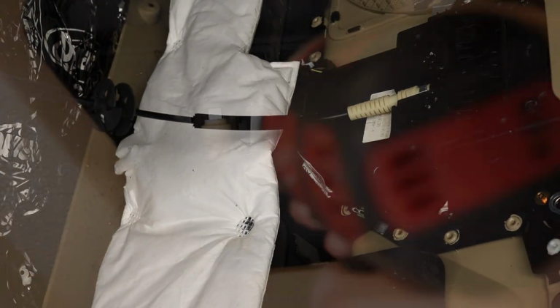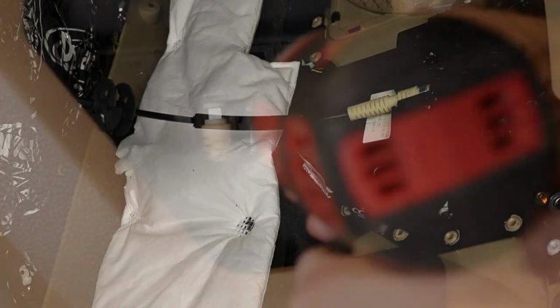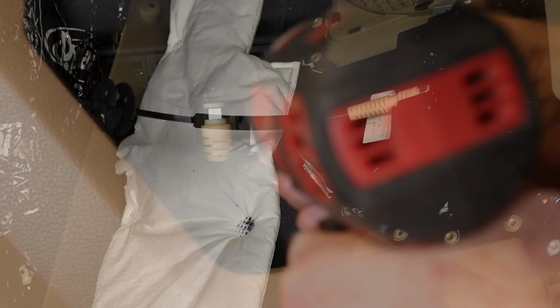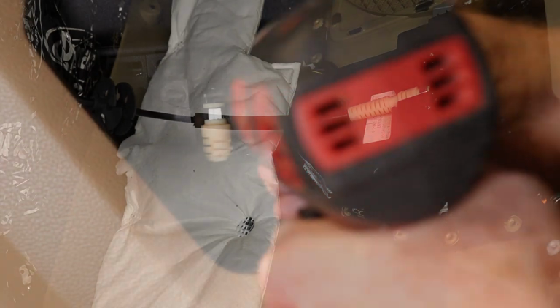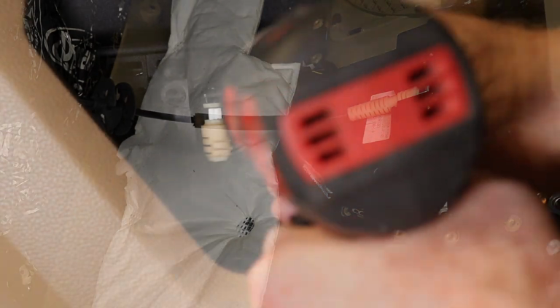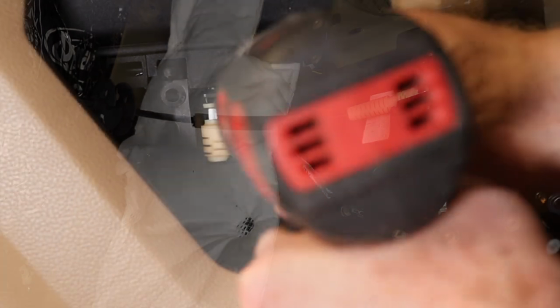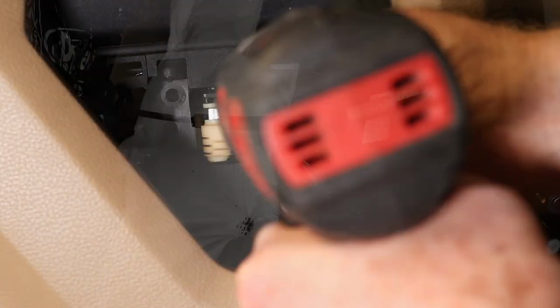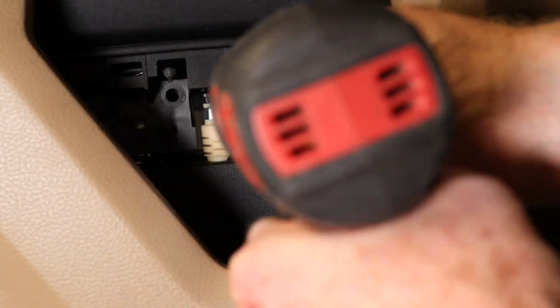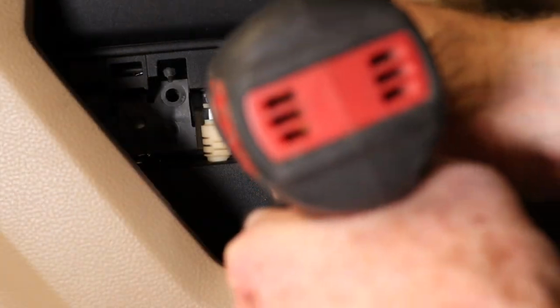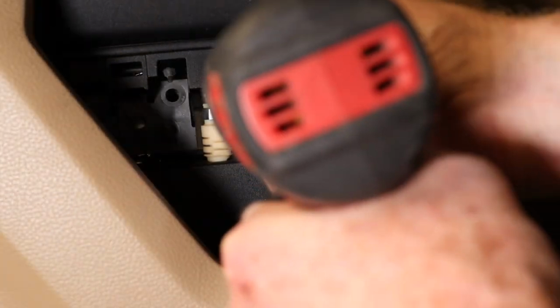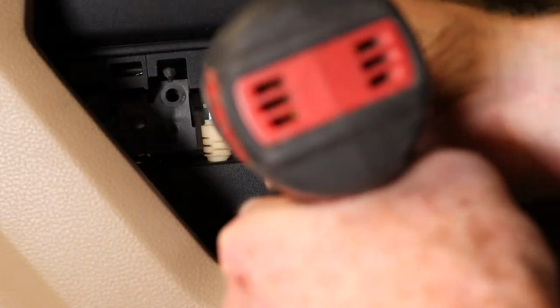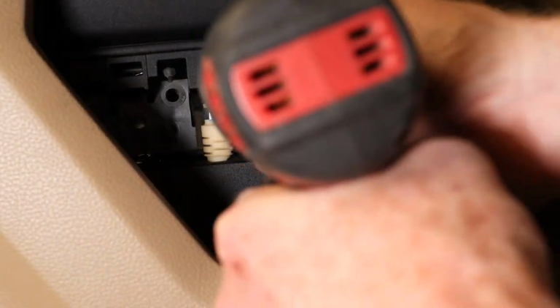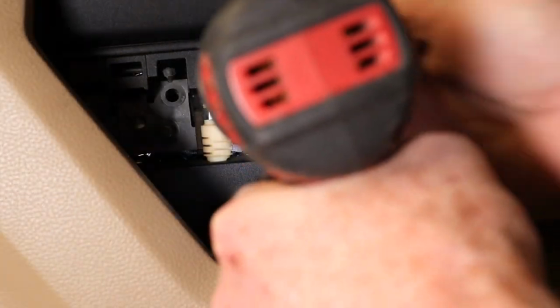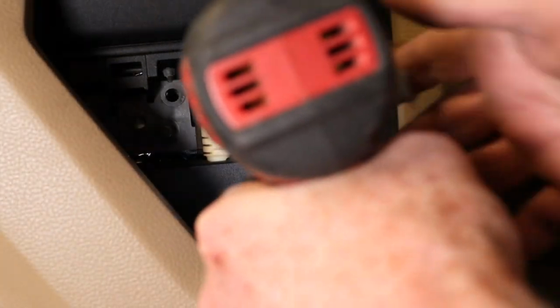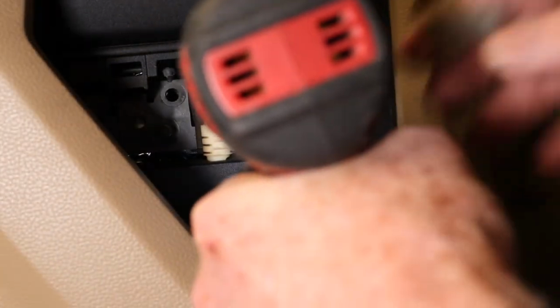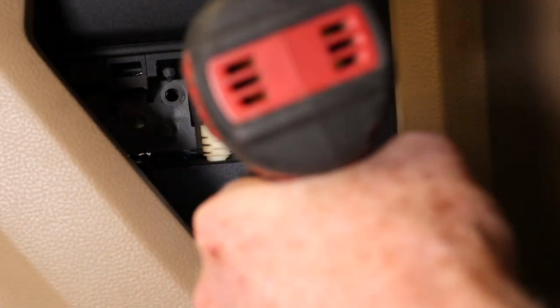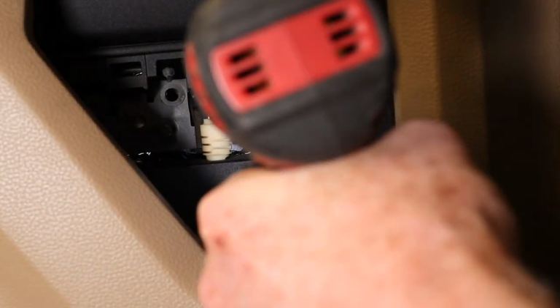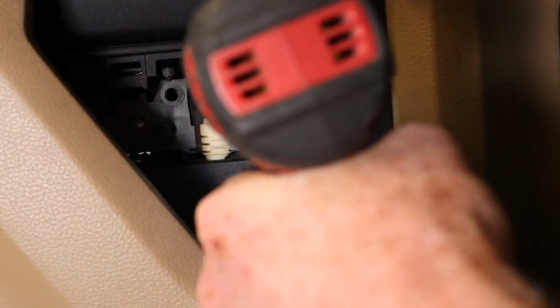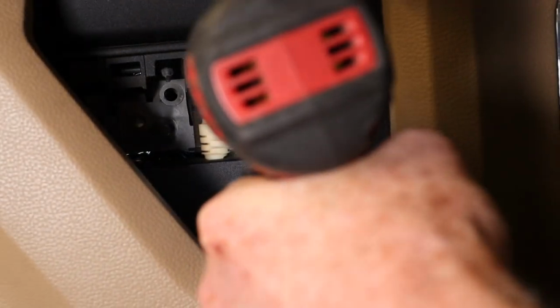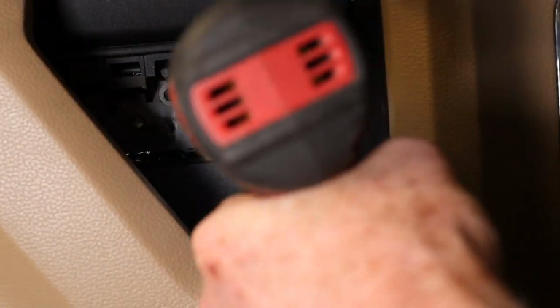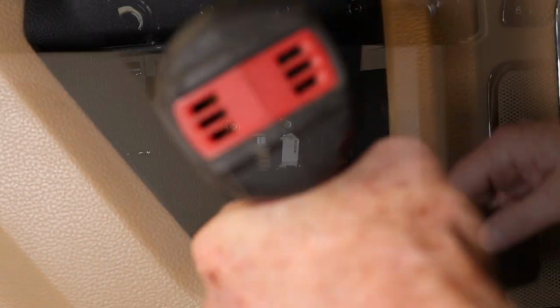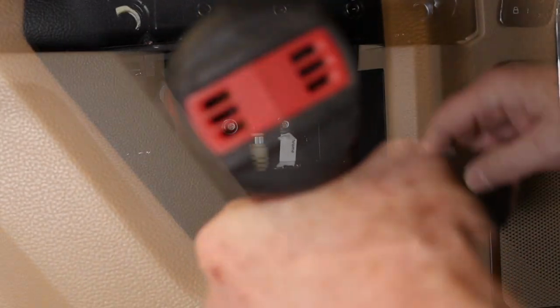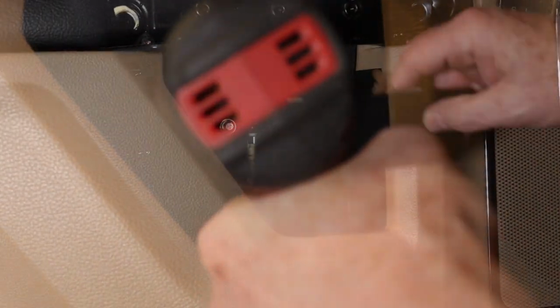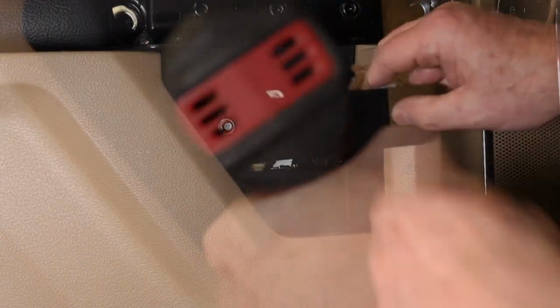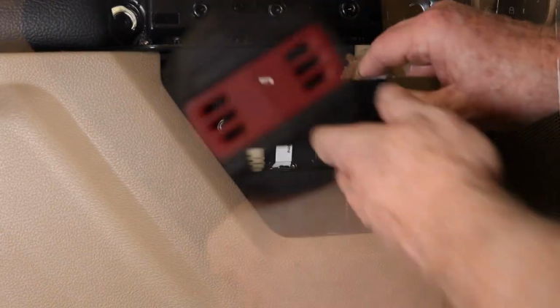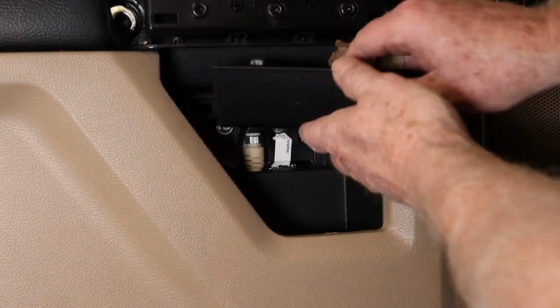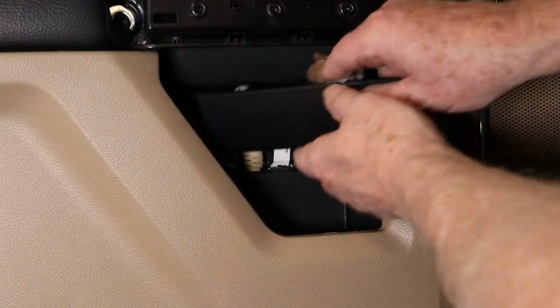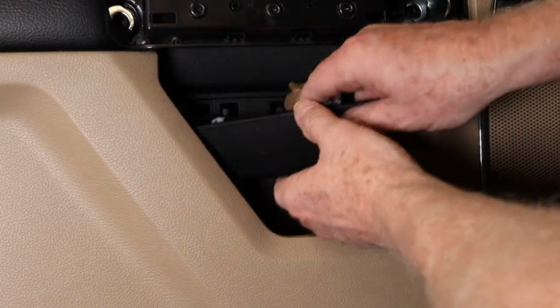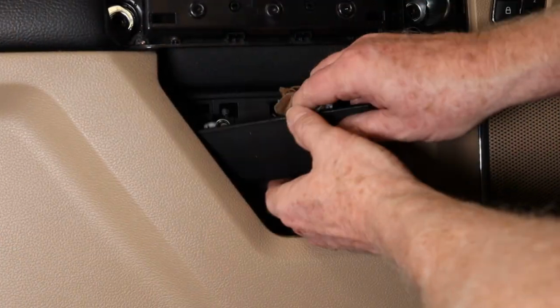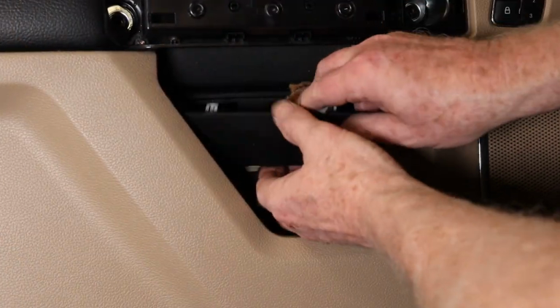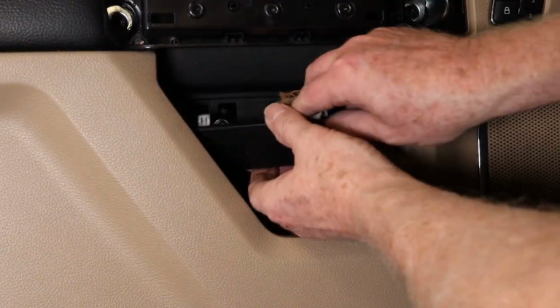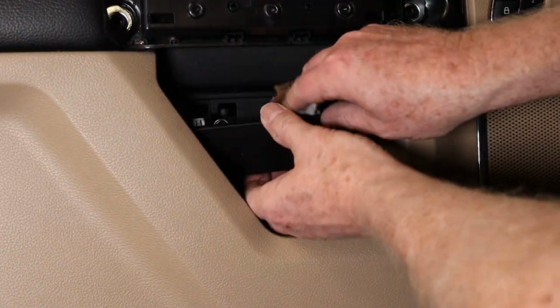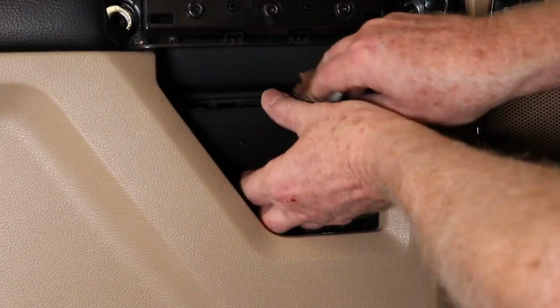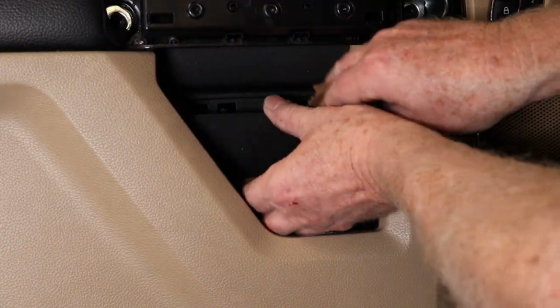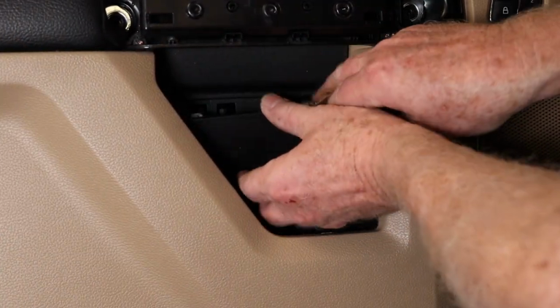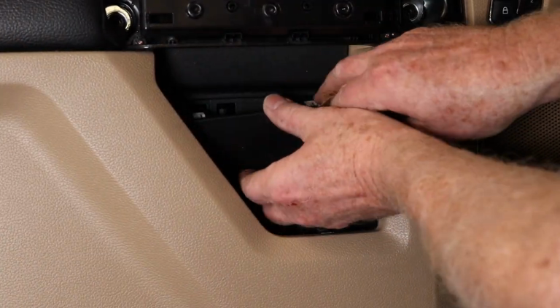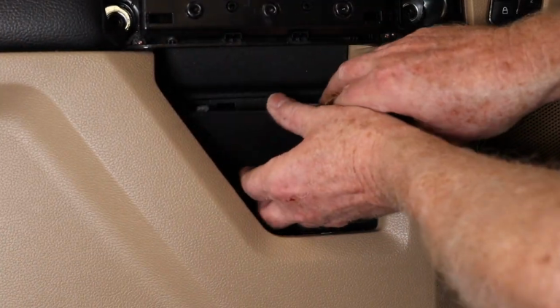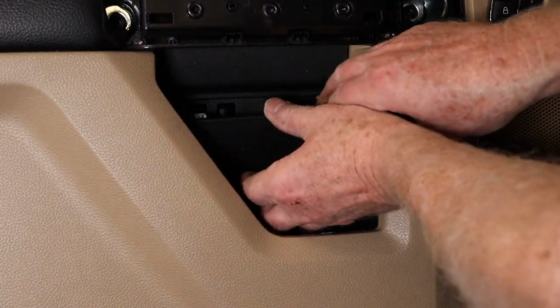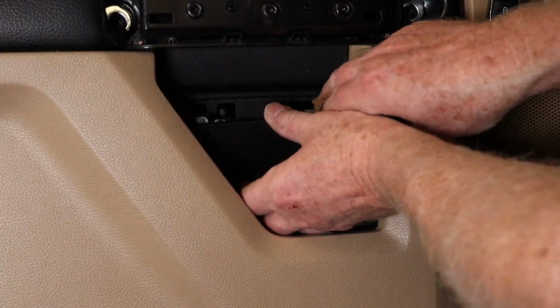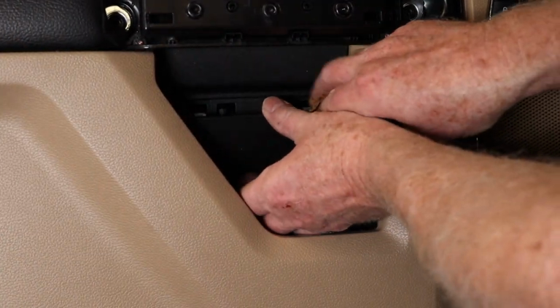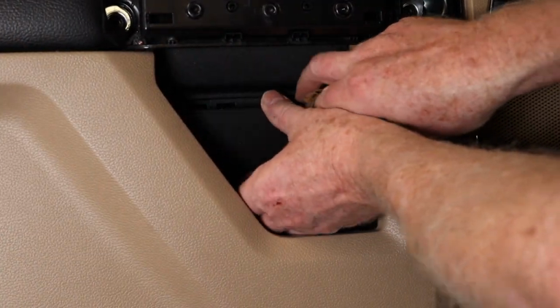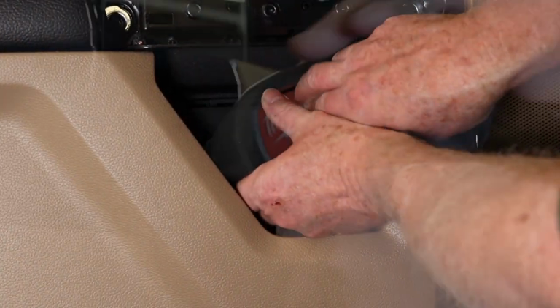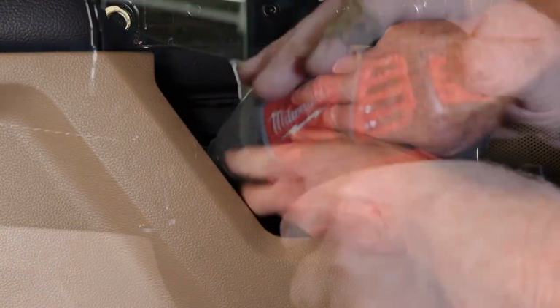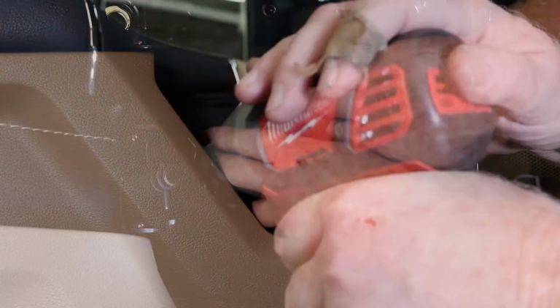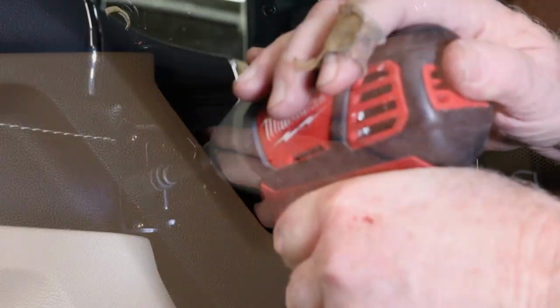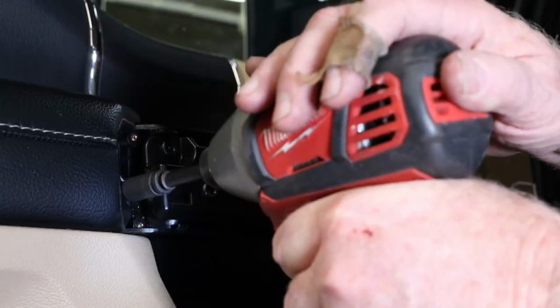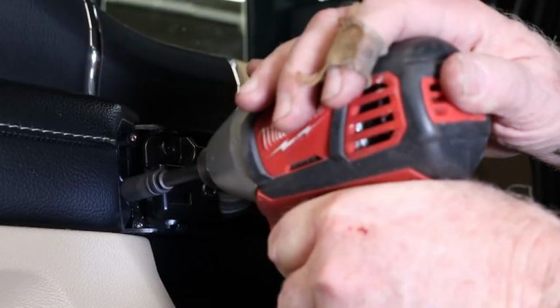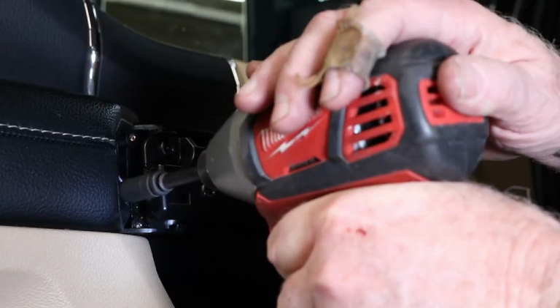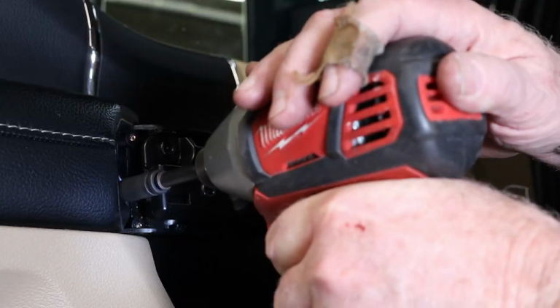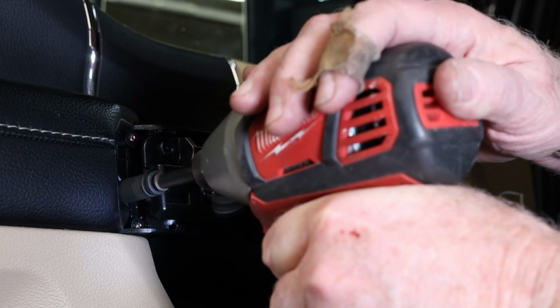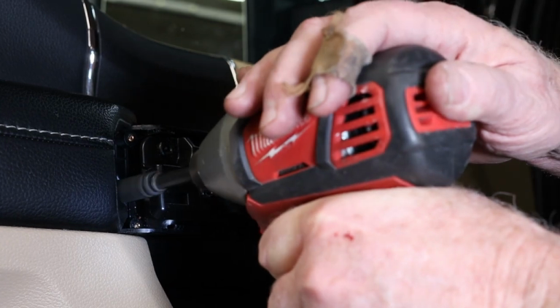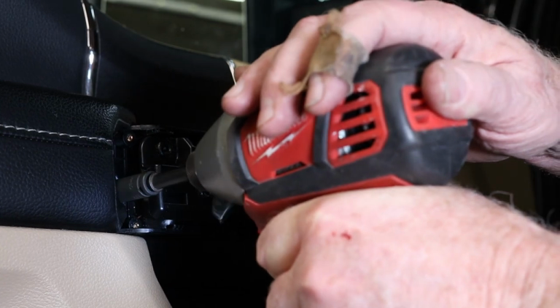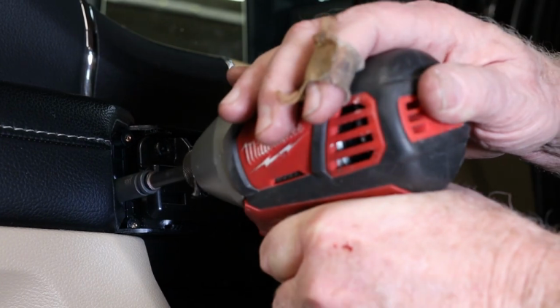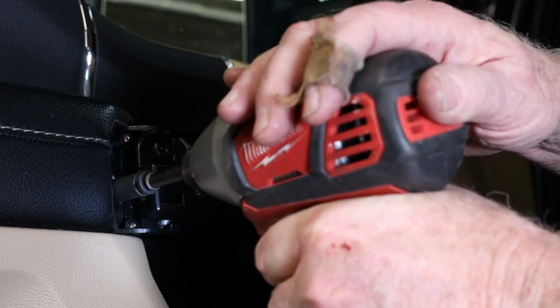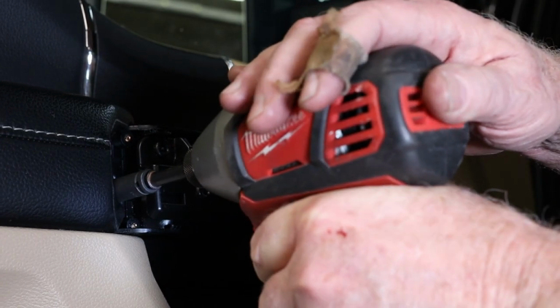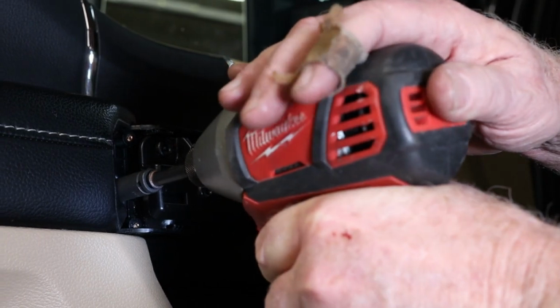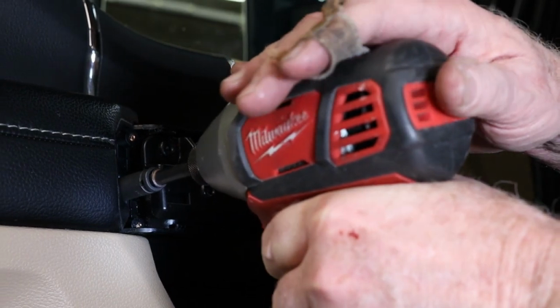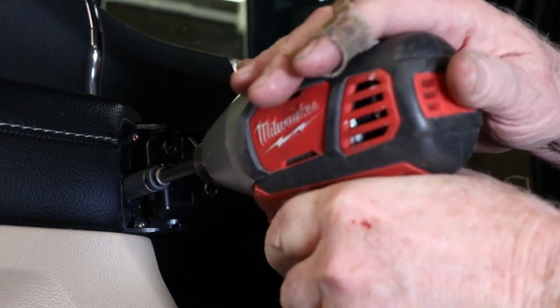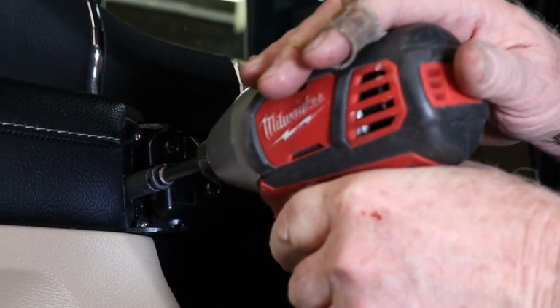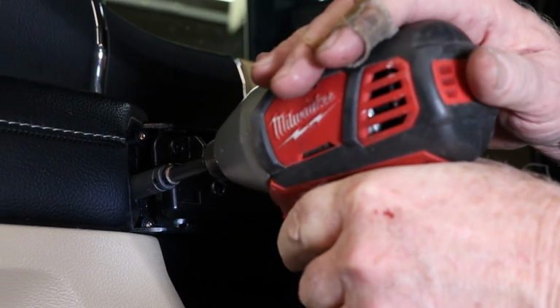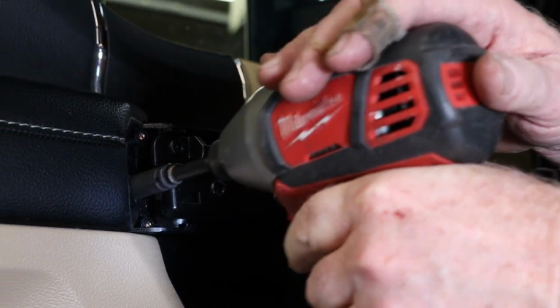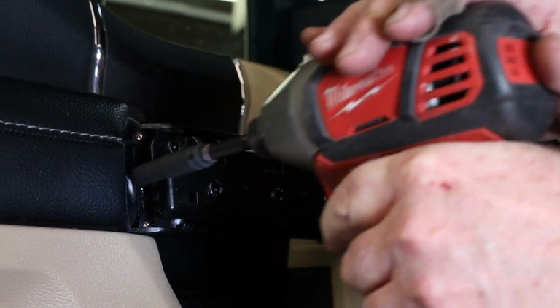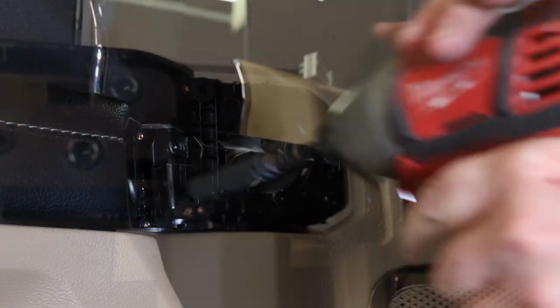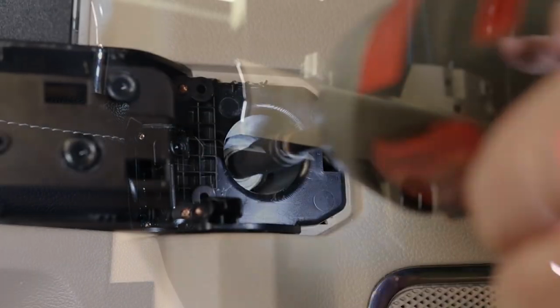I'm replacing the door panels with ones from a Lariat with padded tops and a memory switch, which will not function yet.